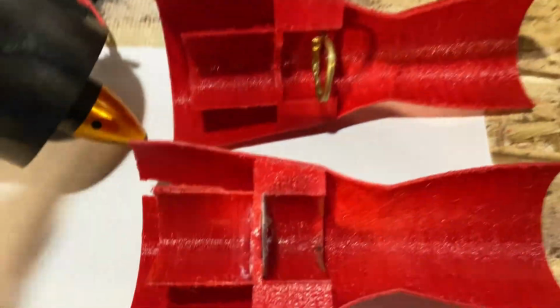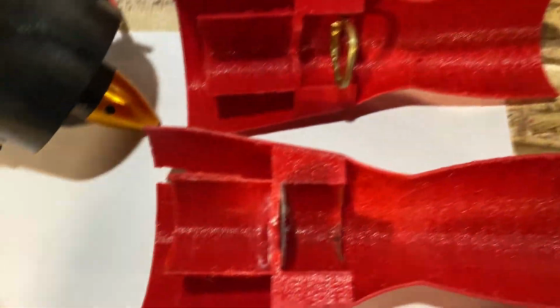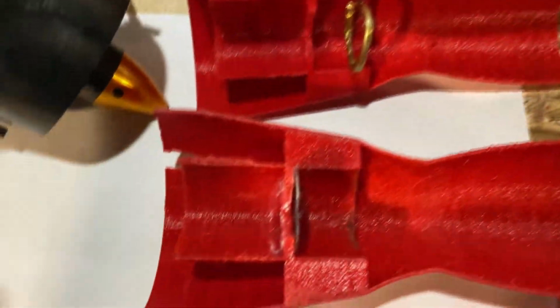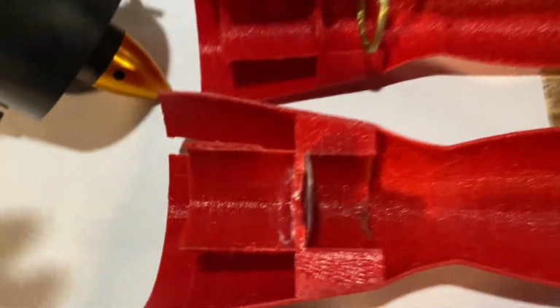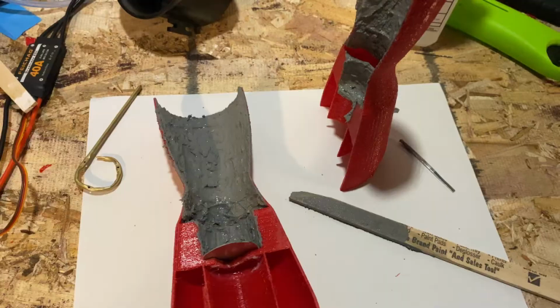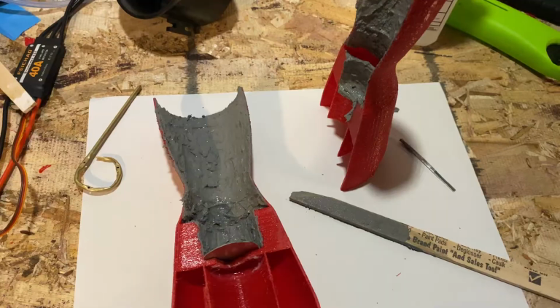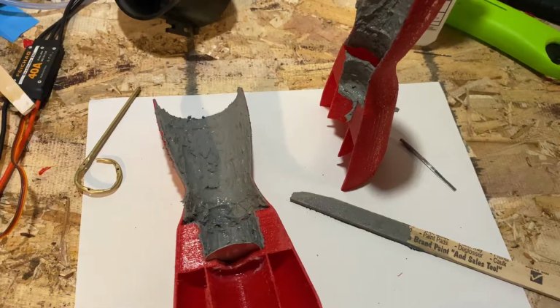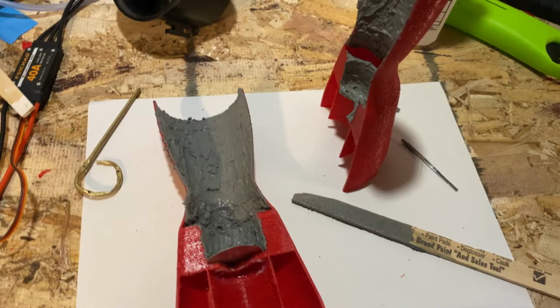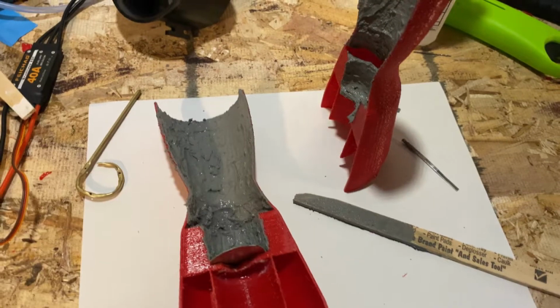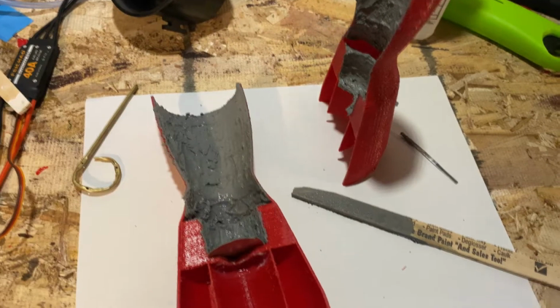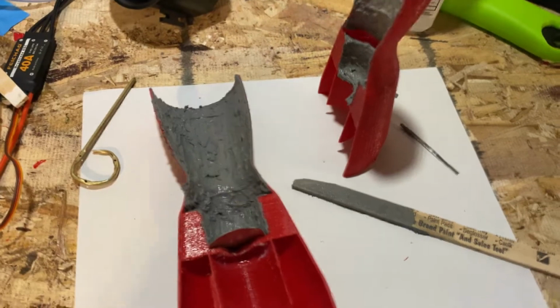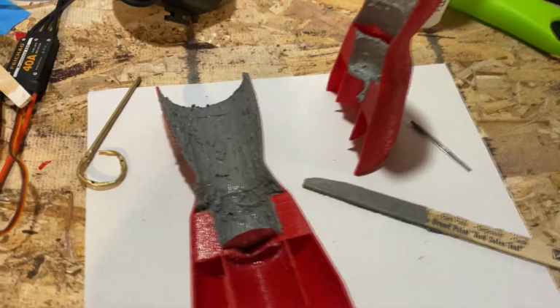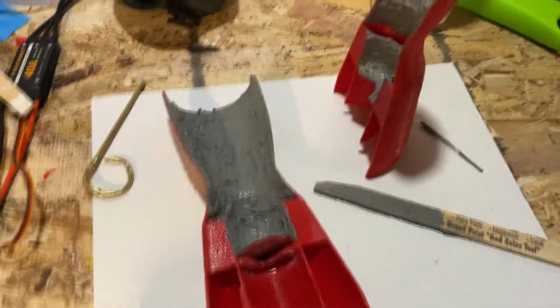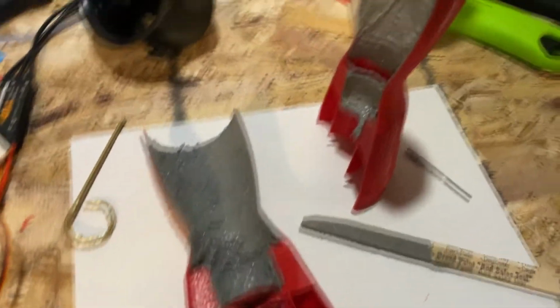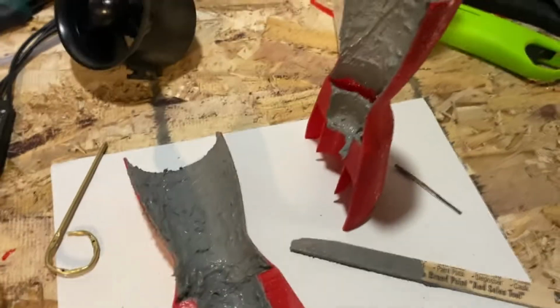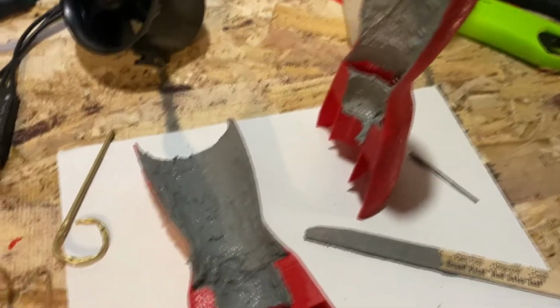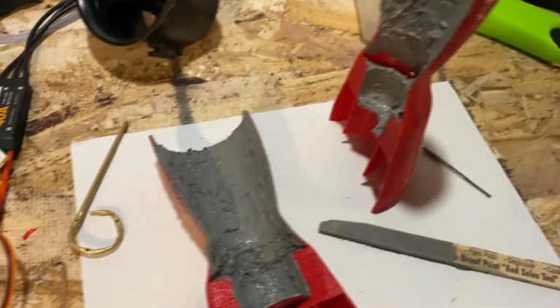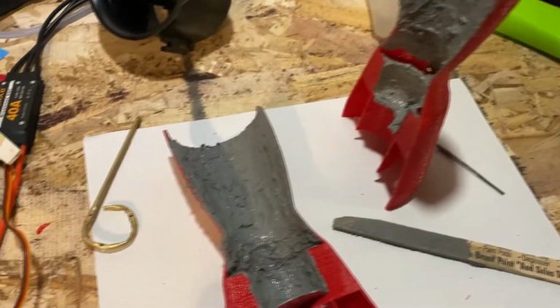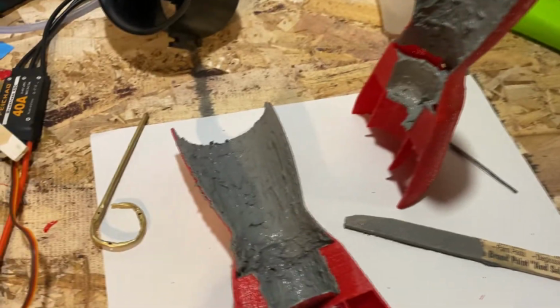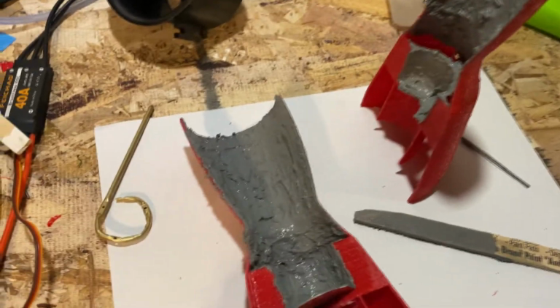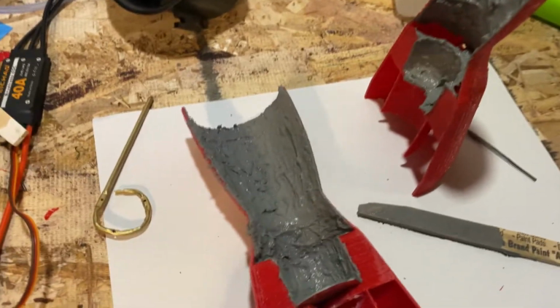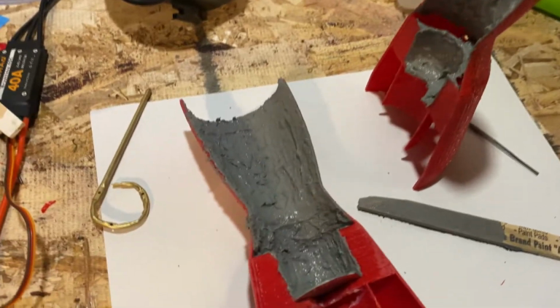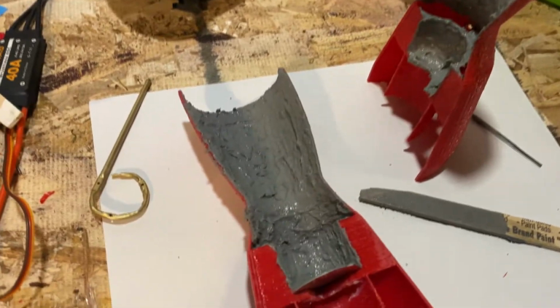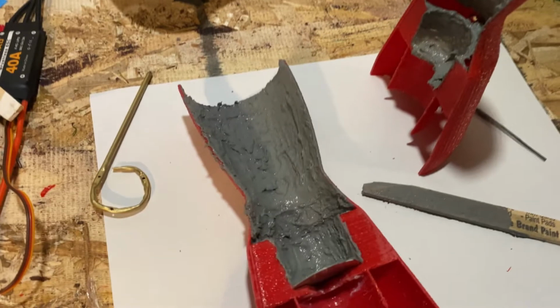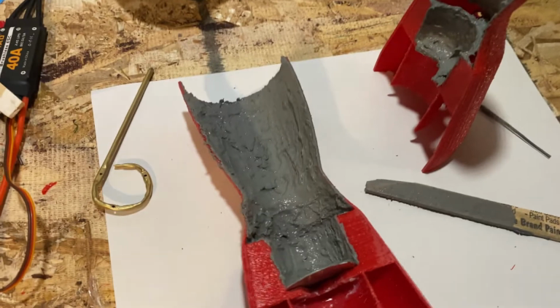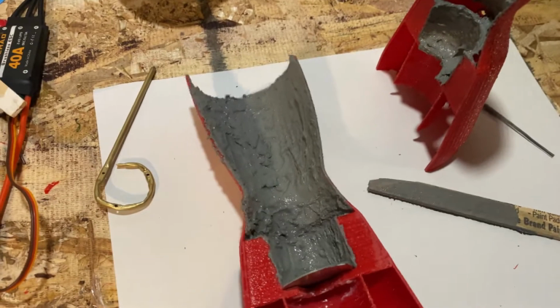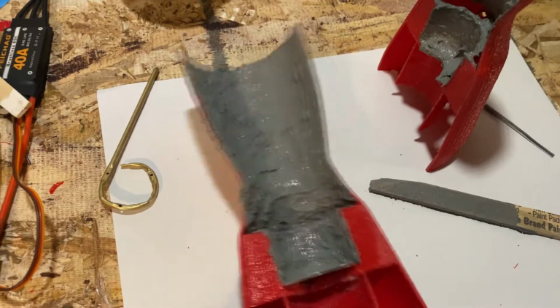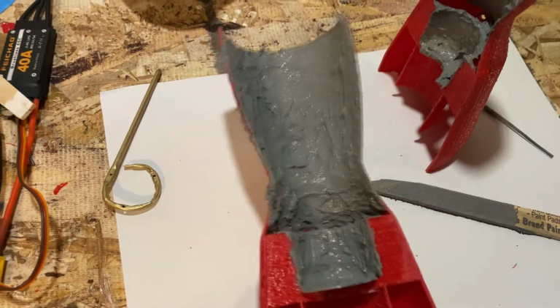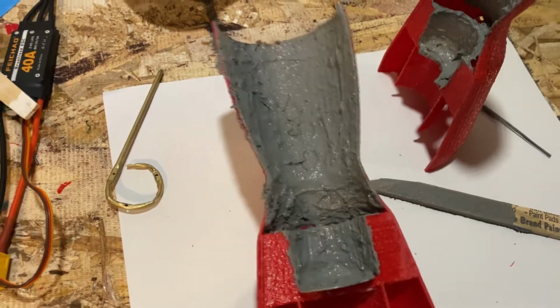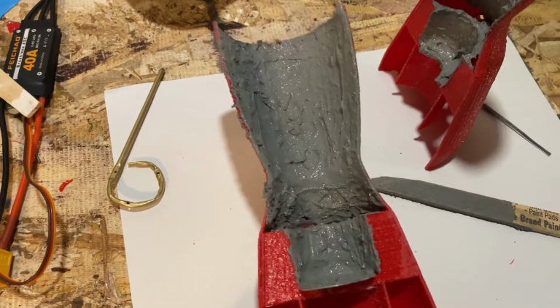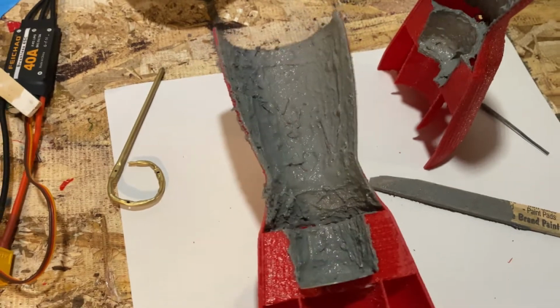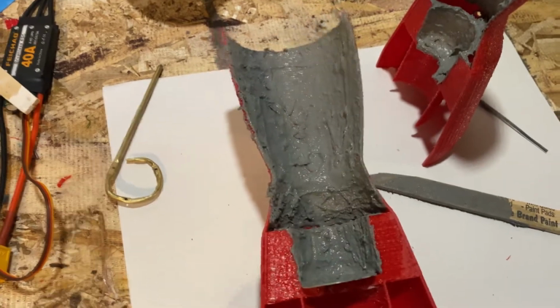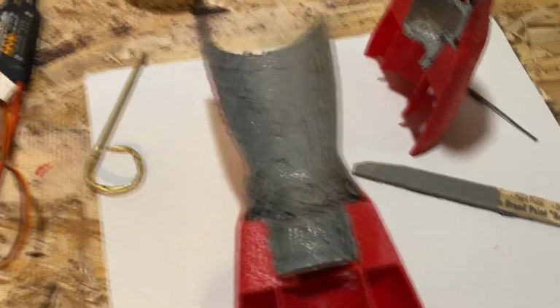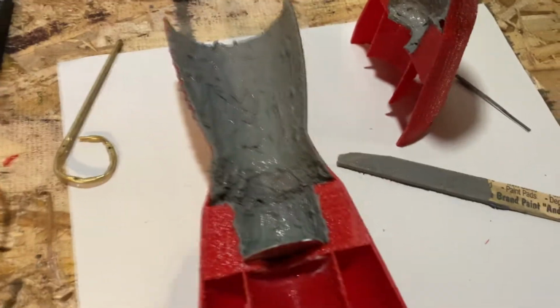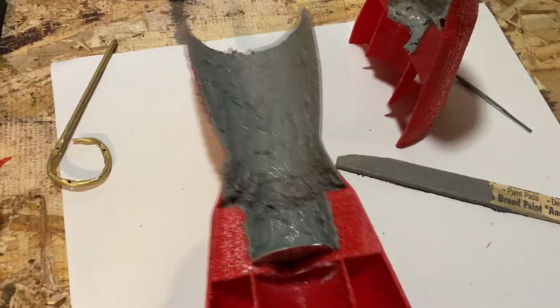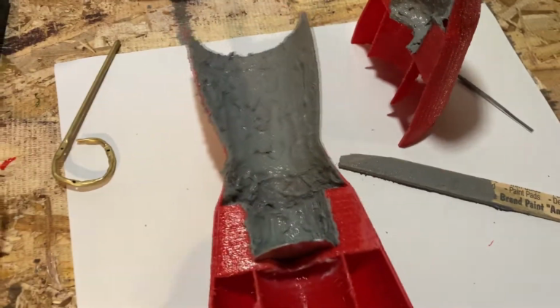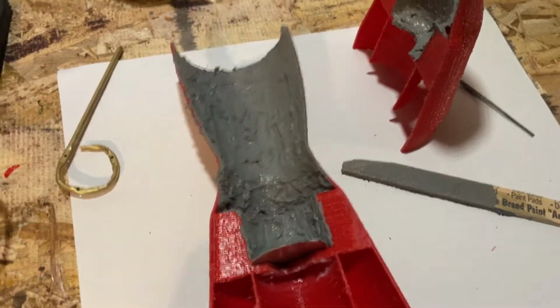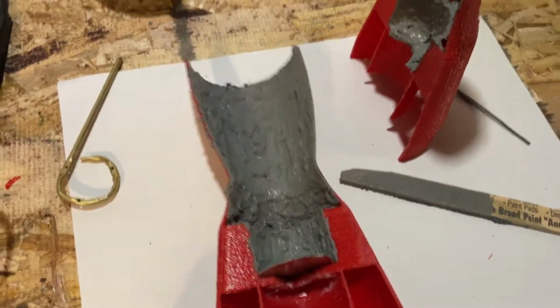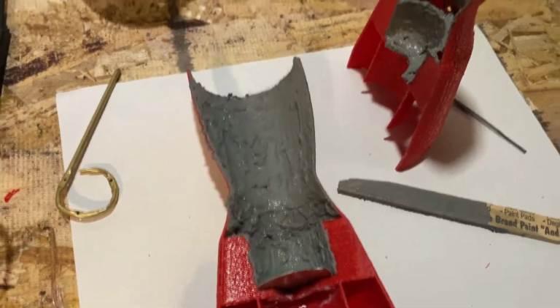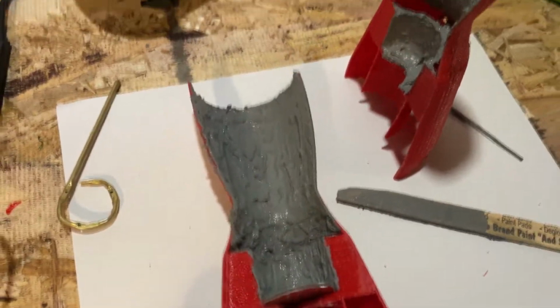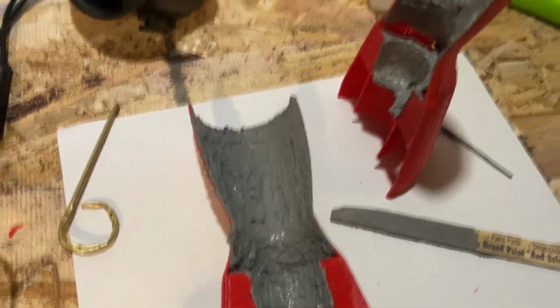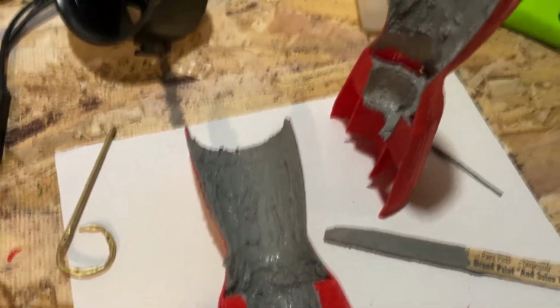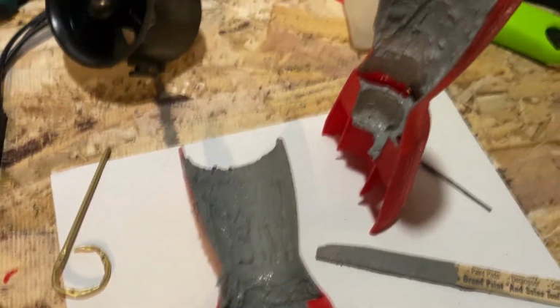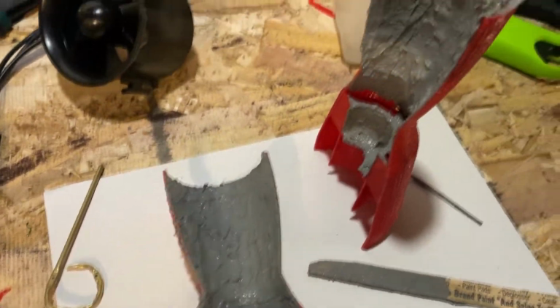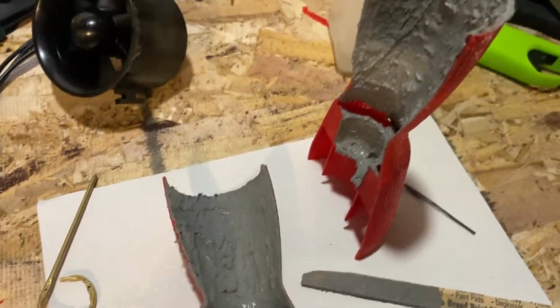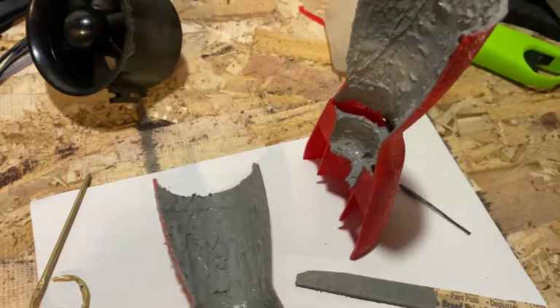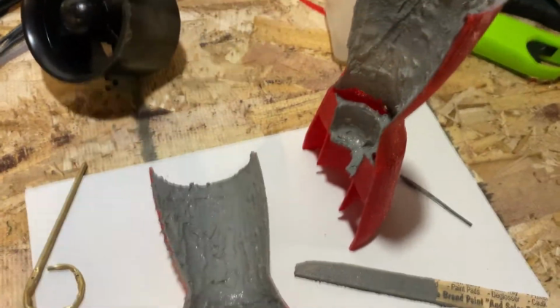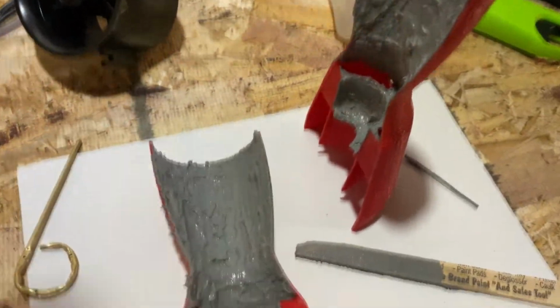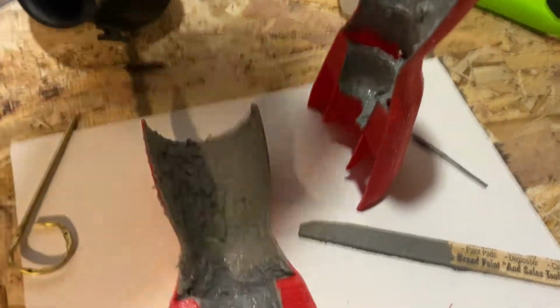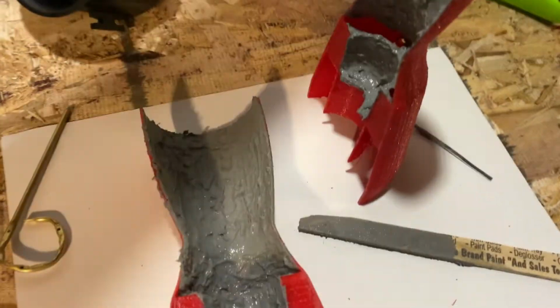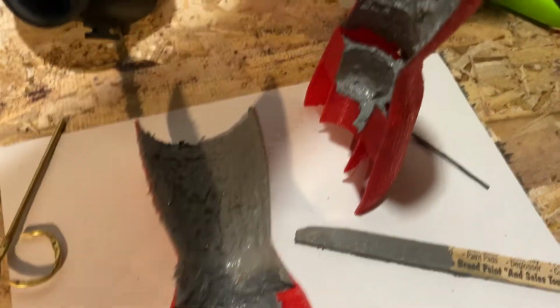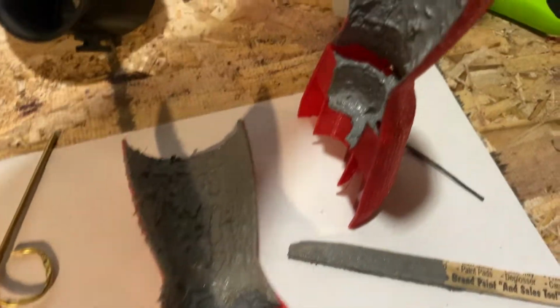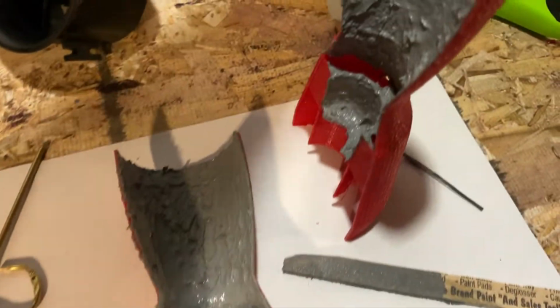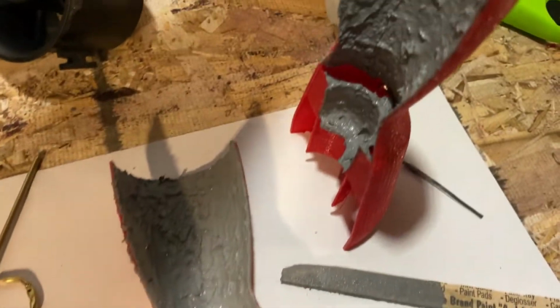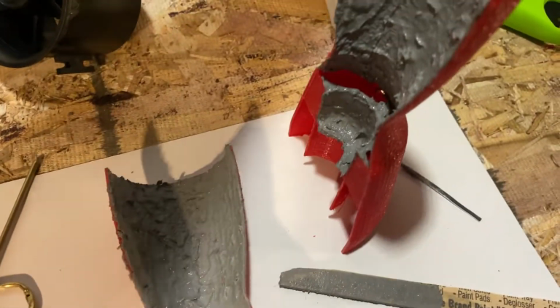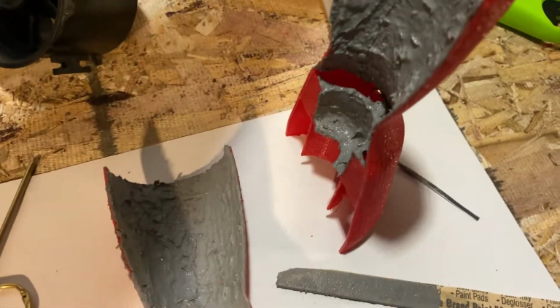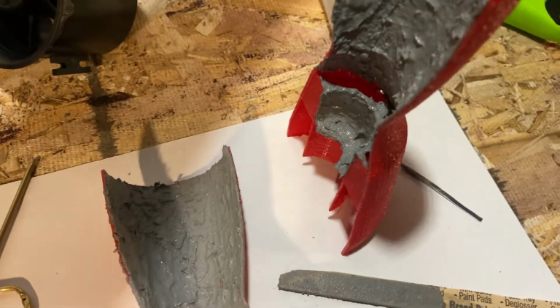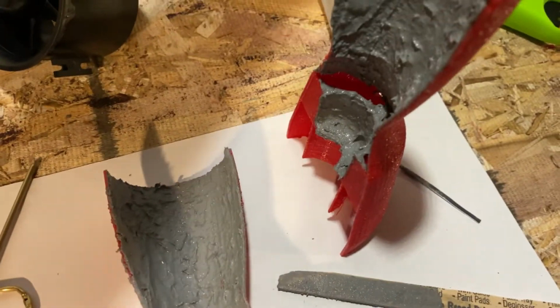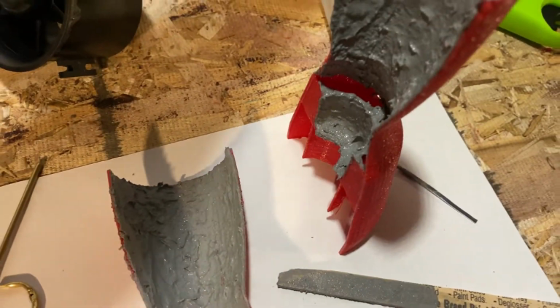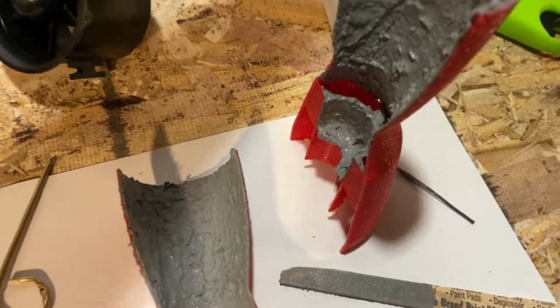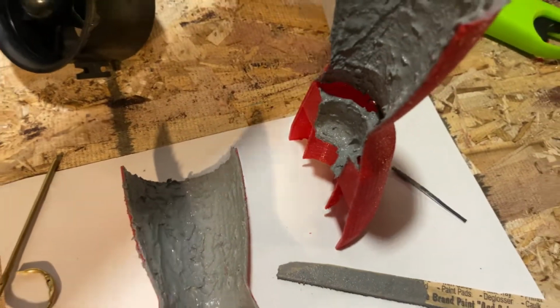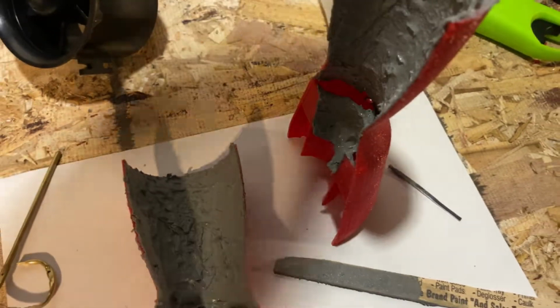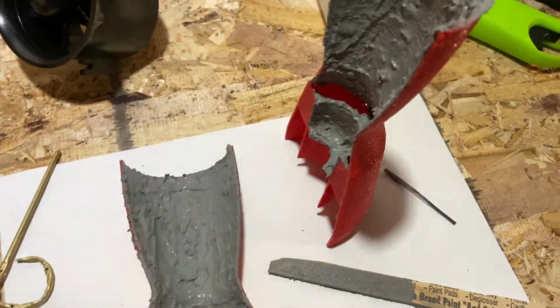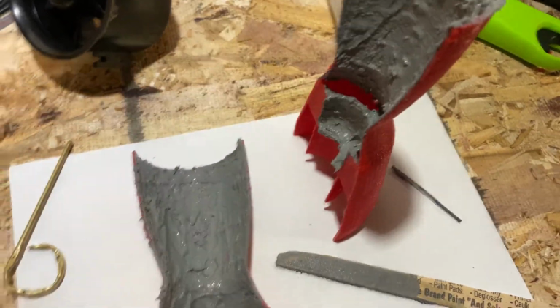I did my best to spread the mortar evenly. This stuff has a lot of small grains in it that make it impossible to get perfectly smooth, but I got it to where I needed it.